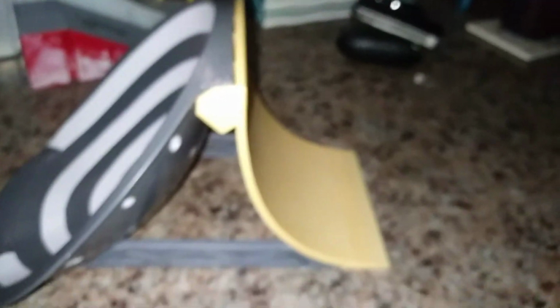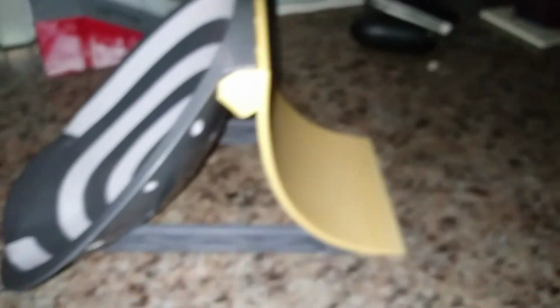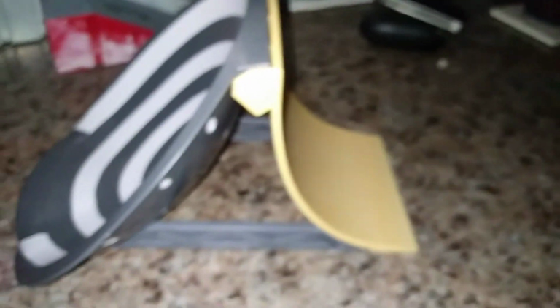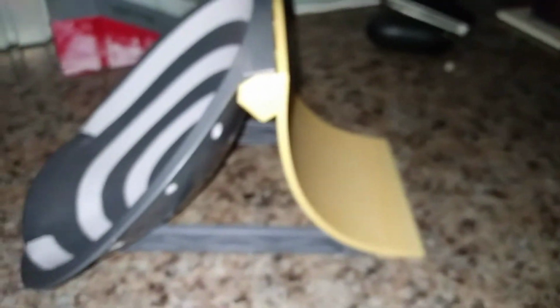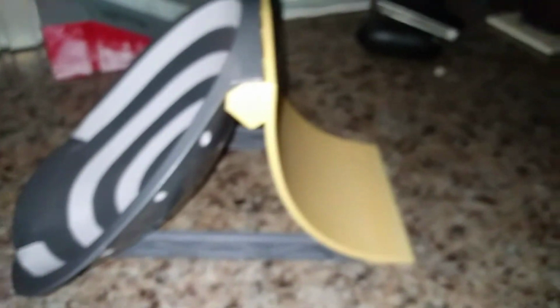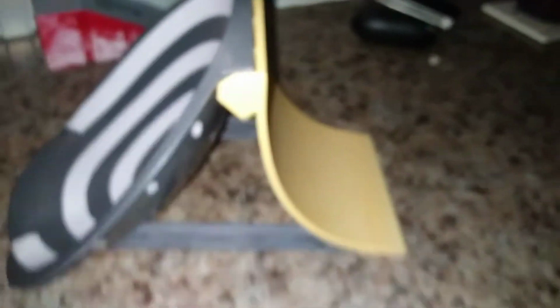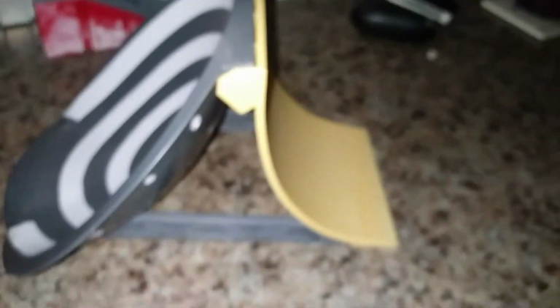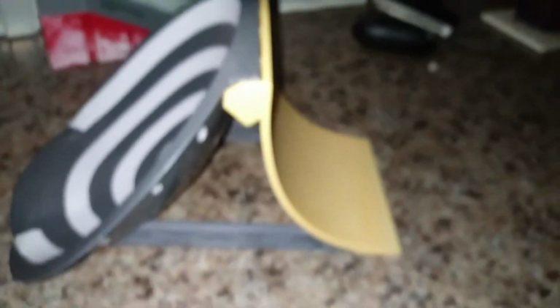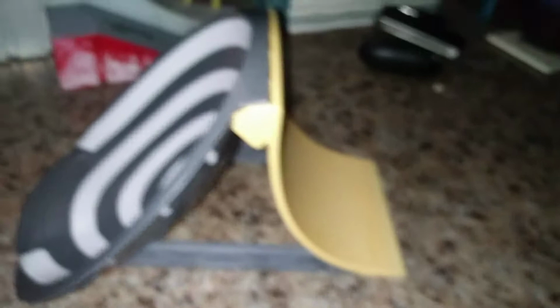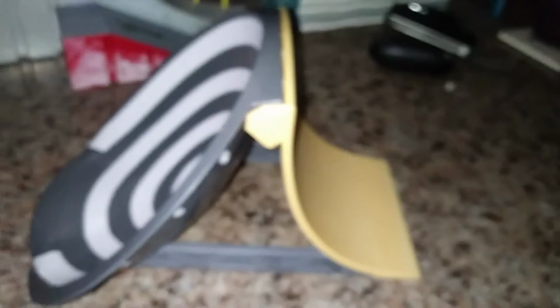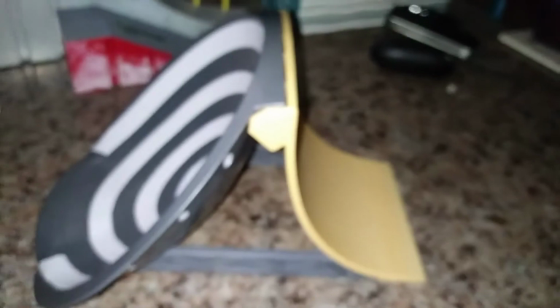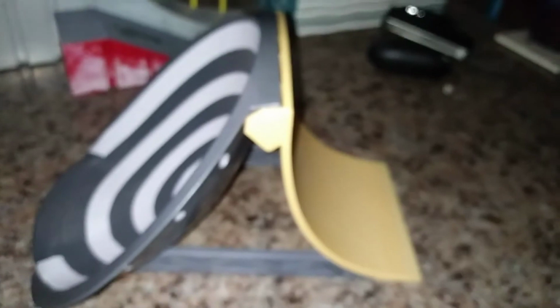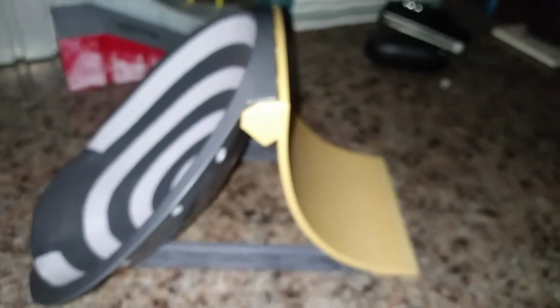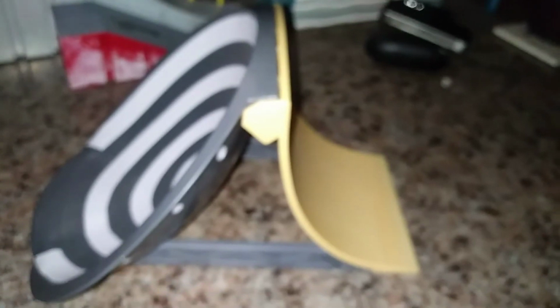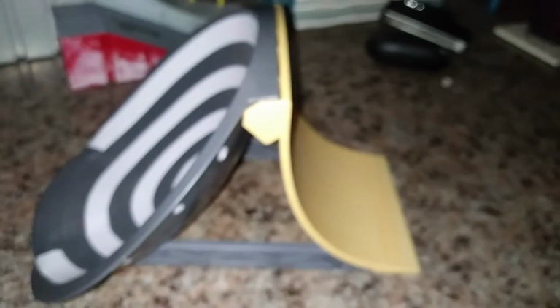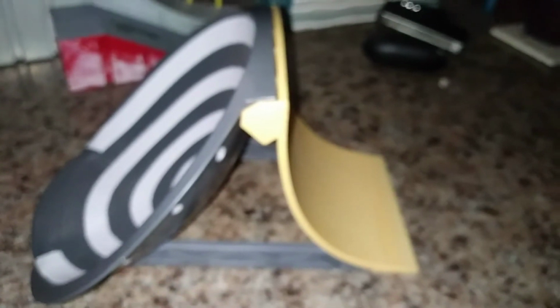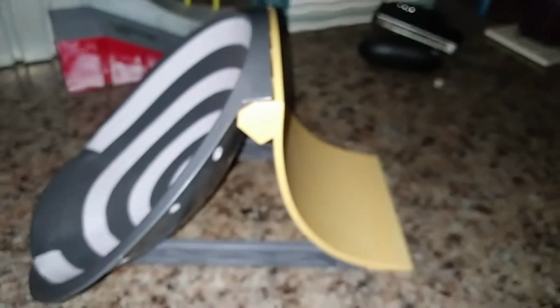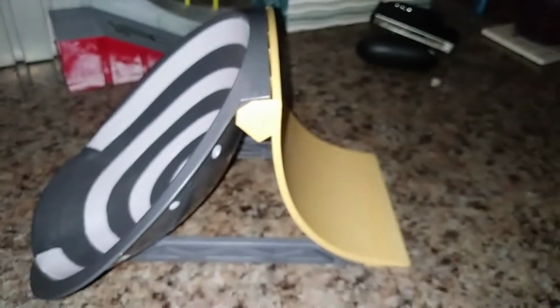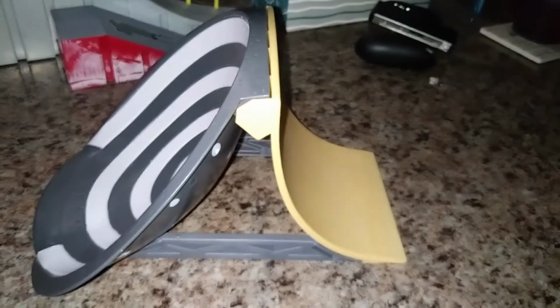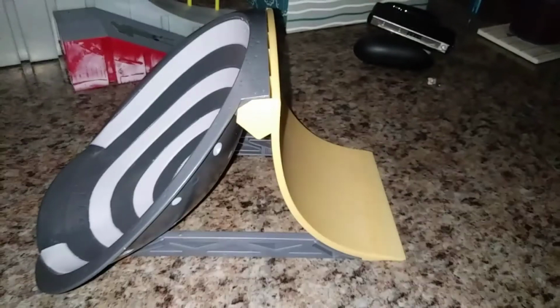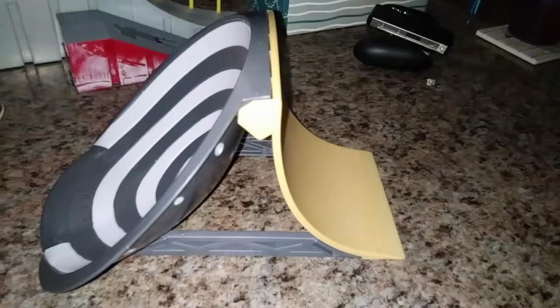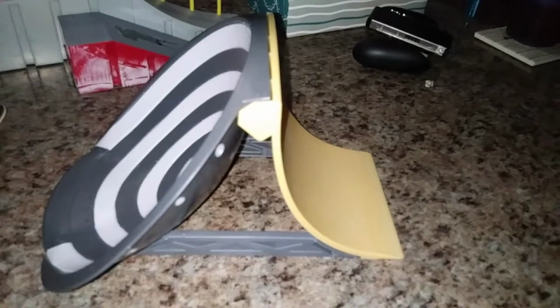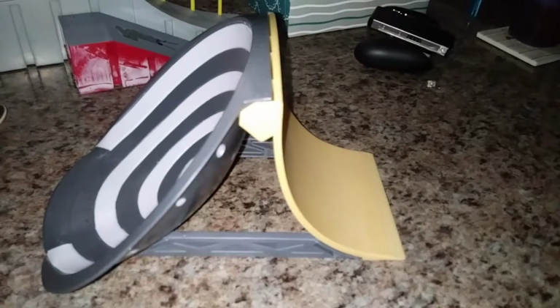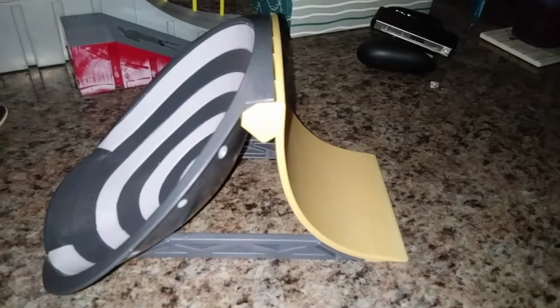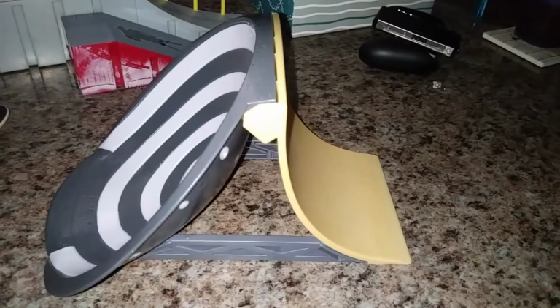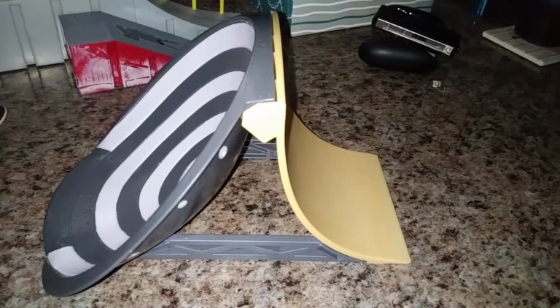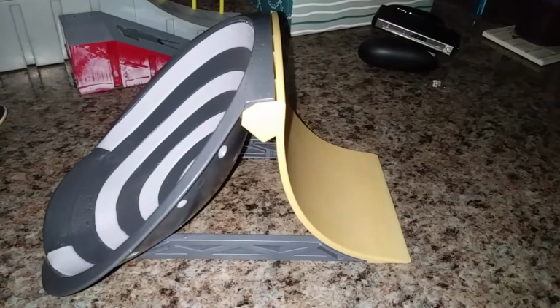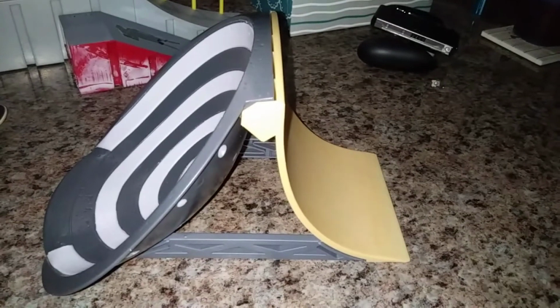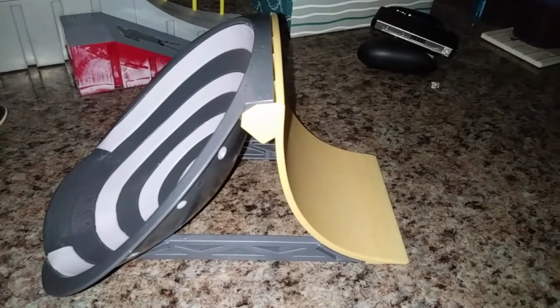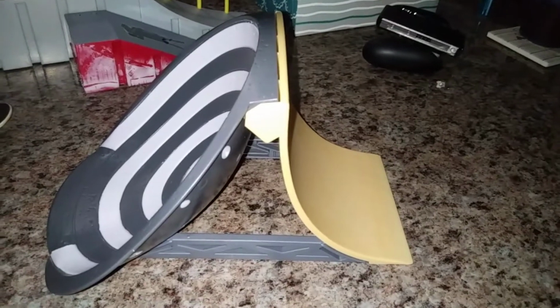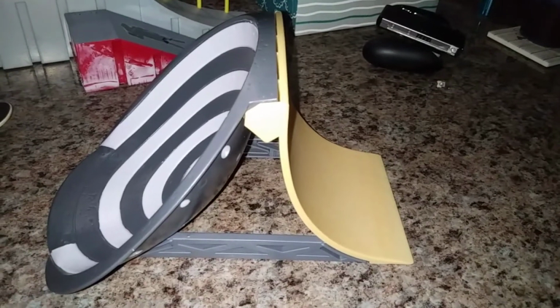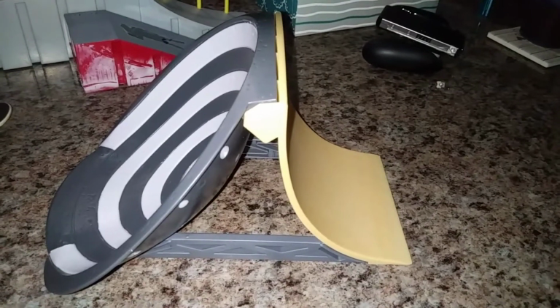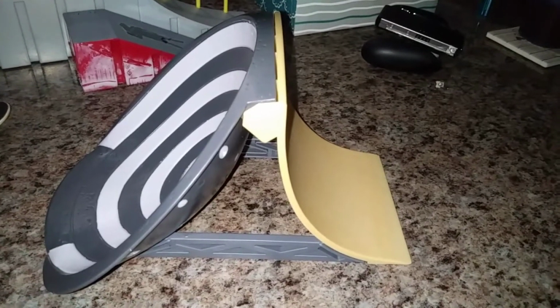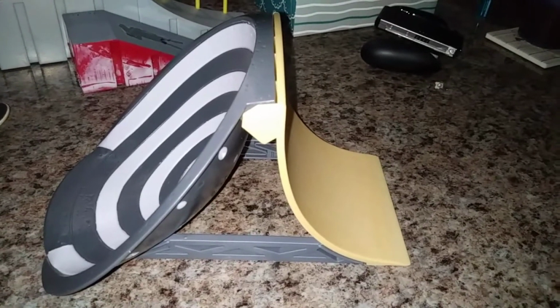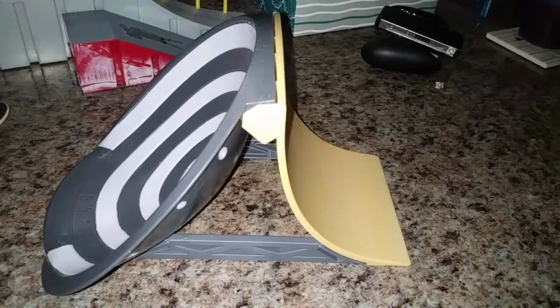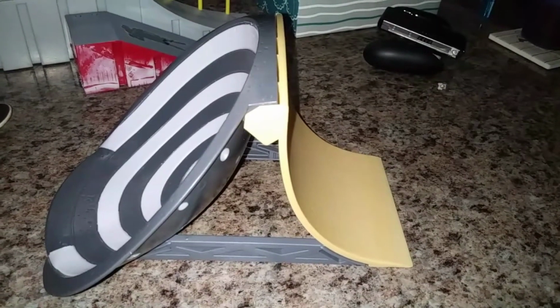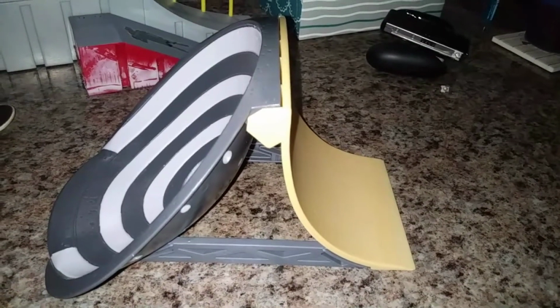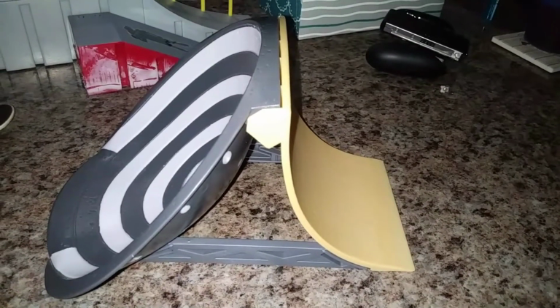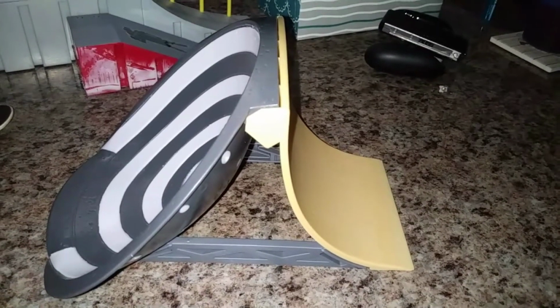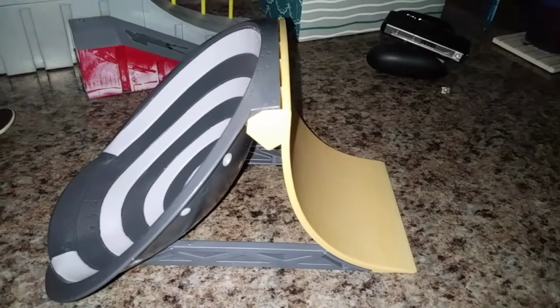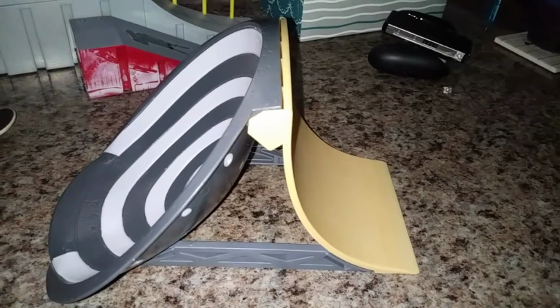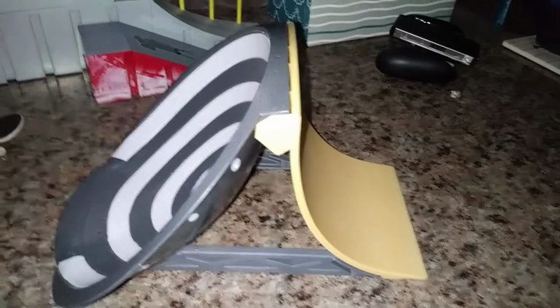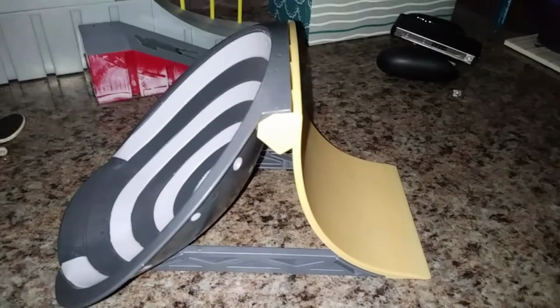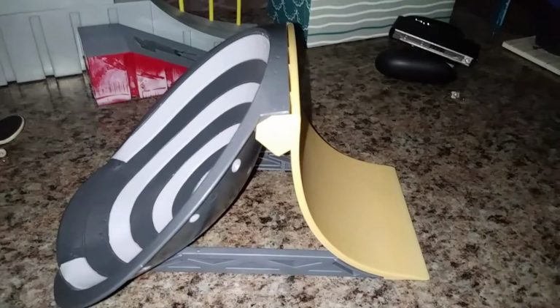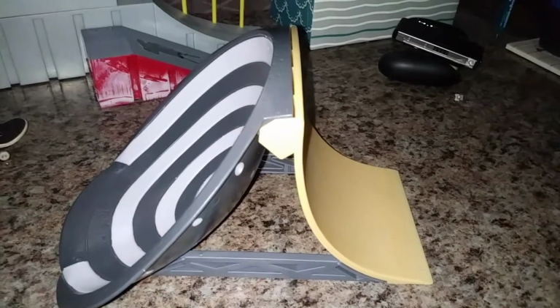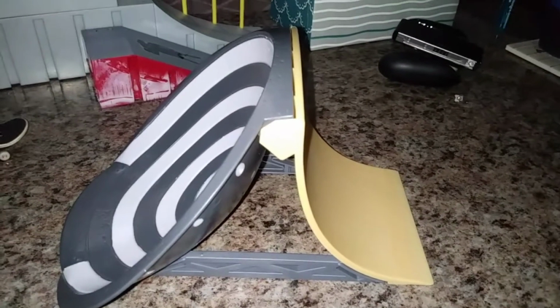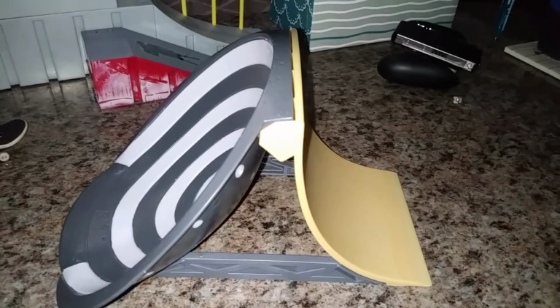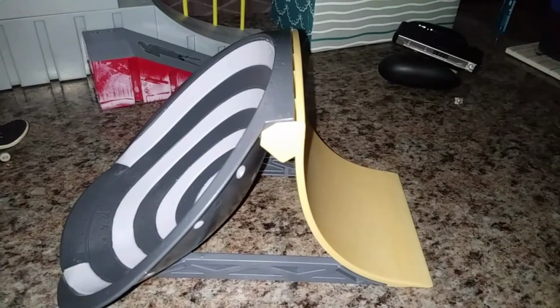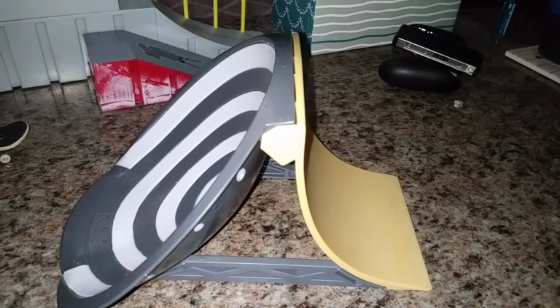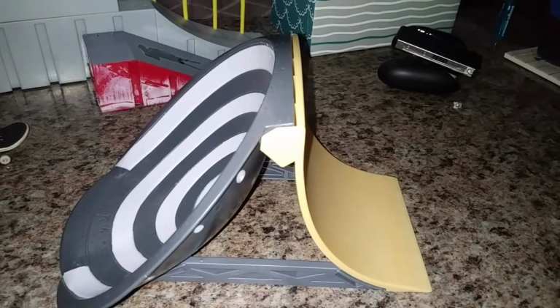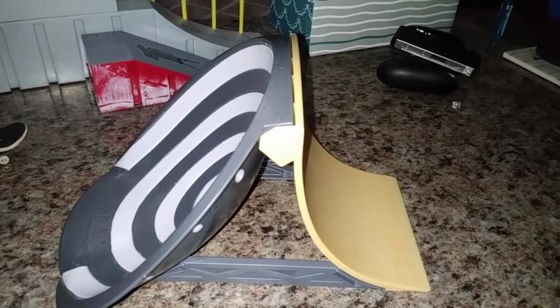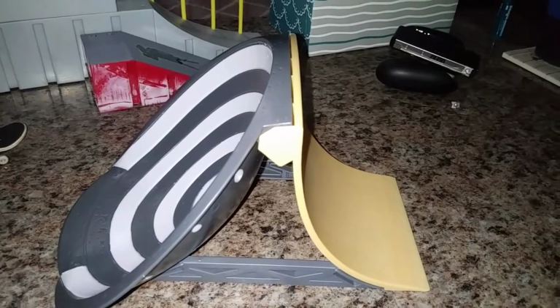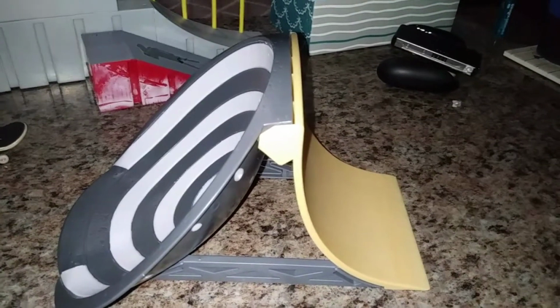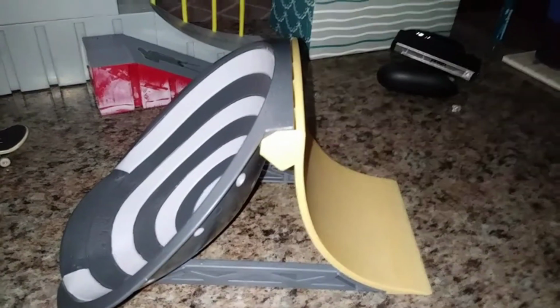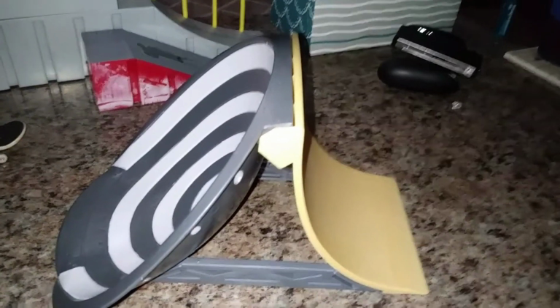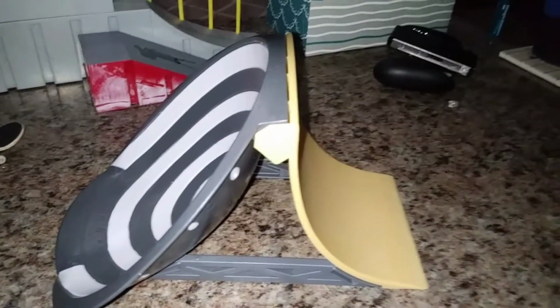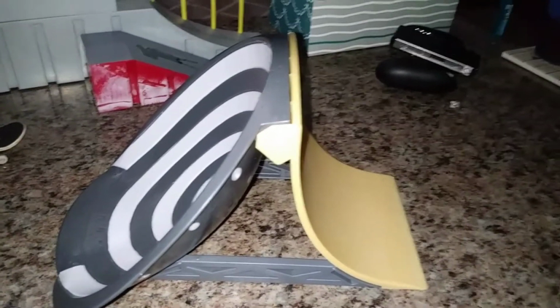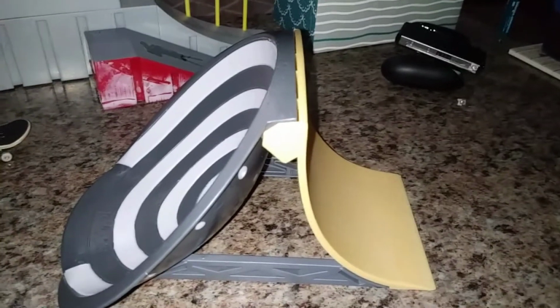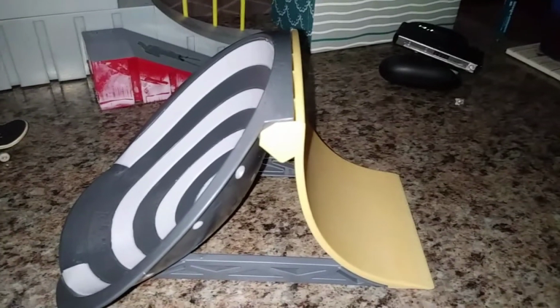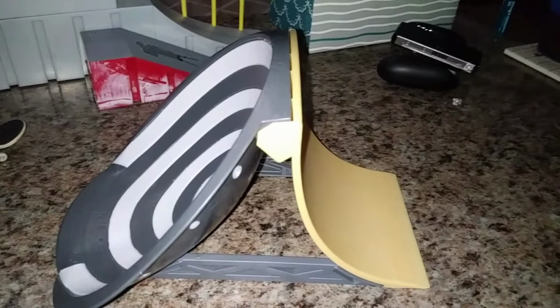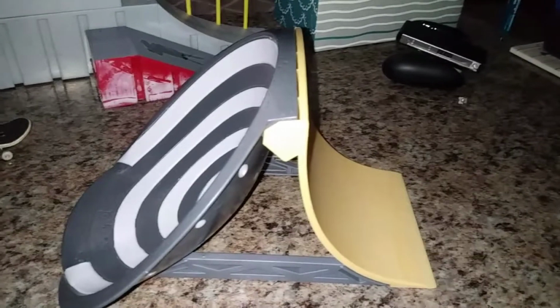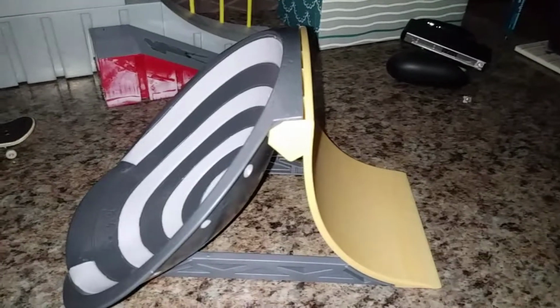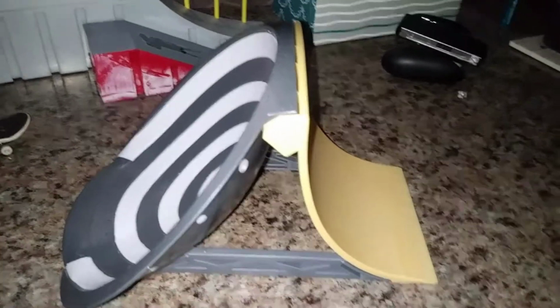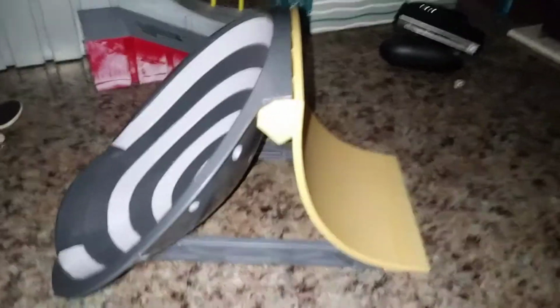And if you want to stick around long enough to see some tricks on it, I'm going to be starting a trick compilation right now.